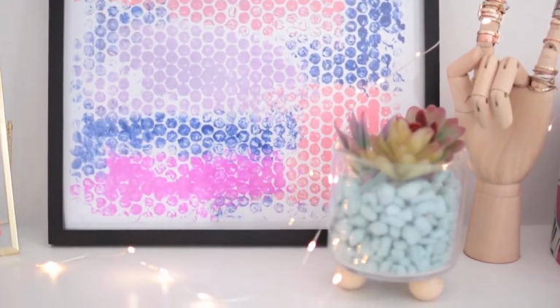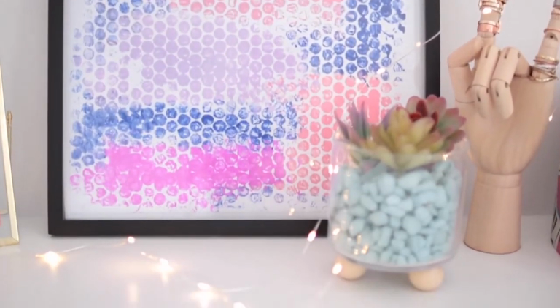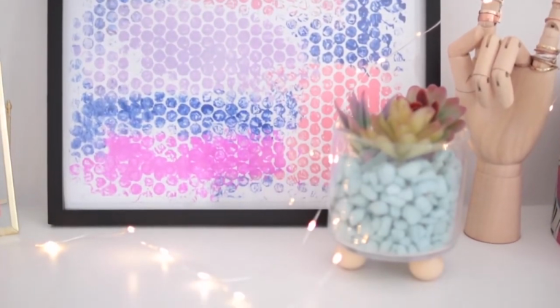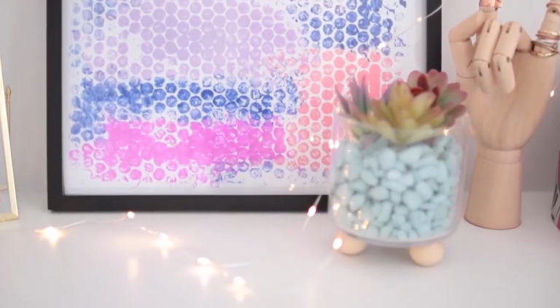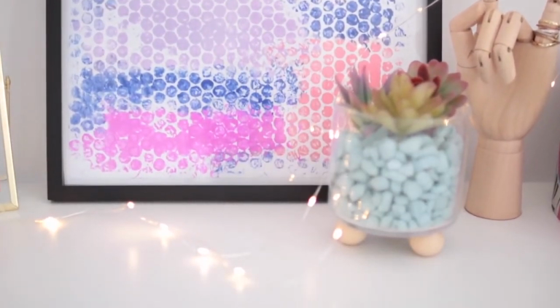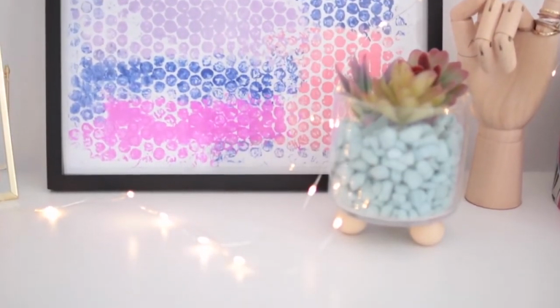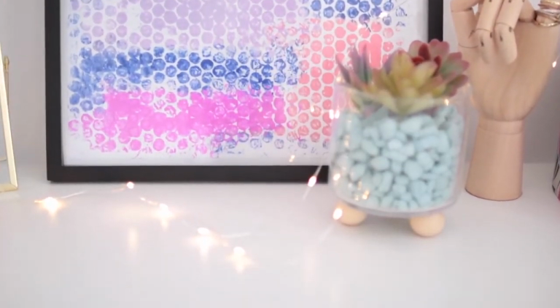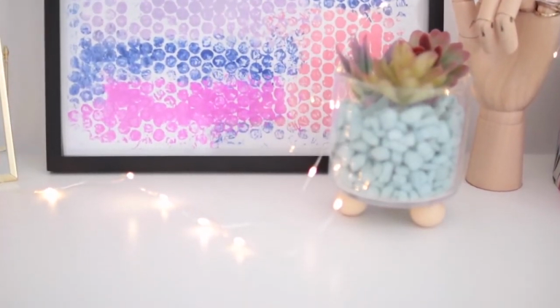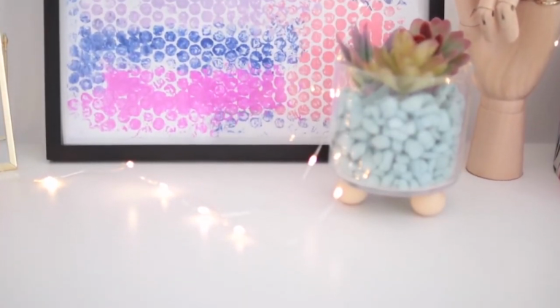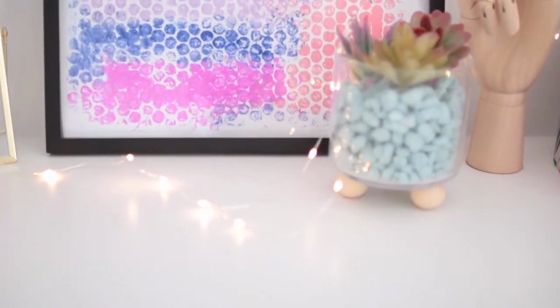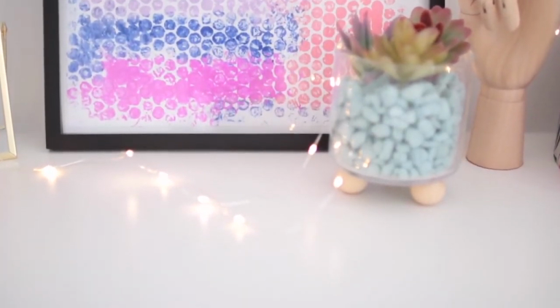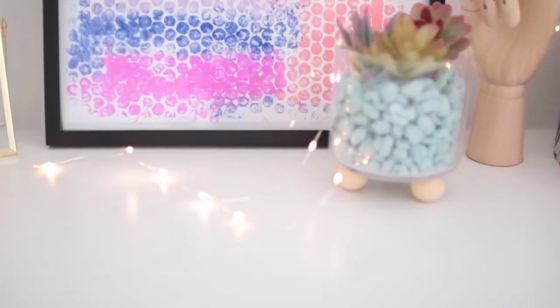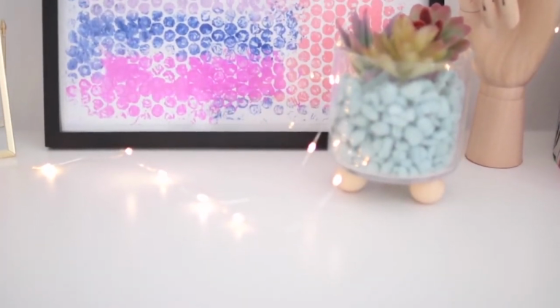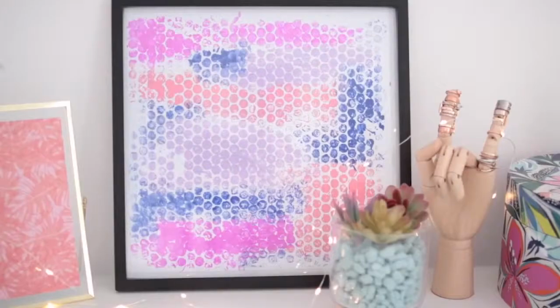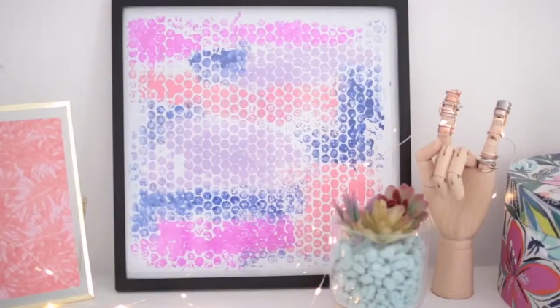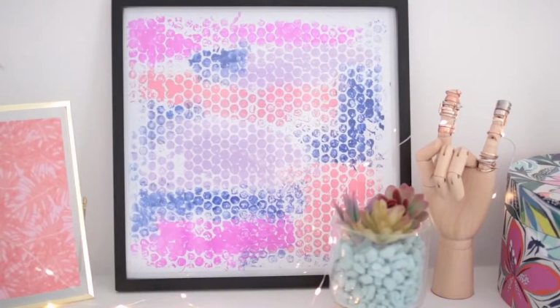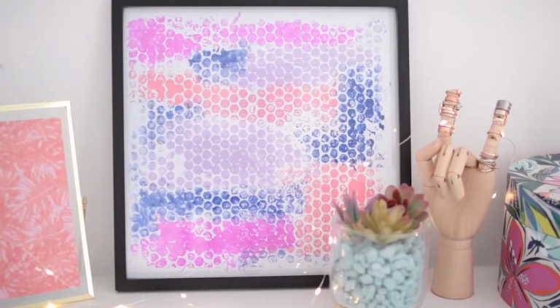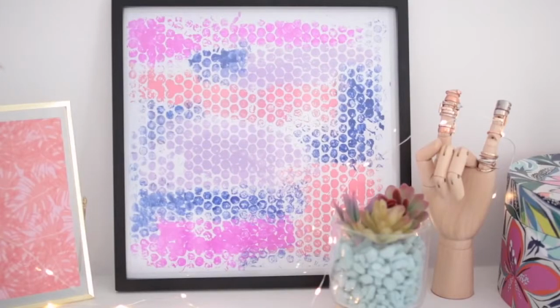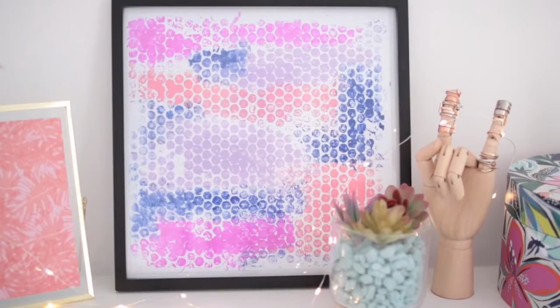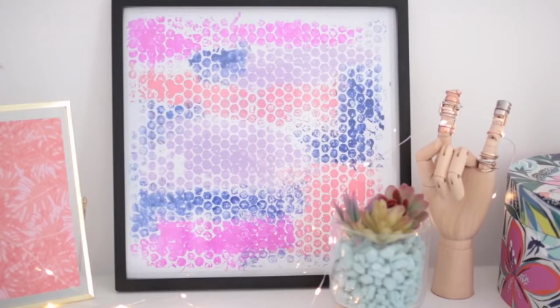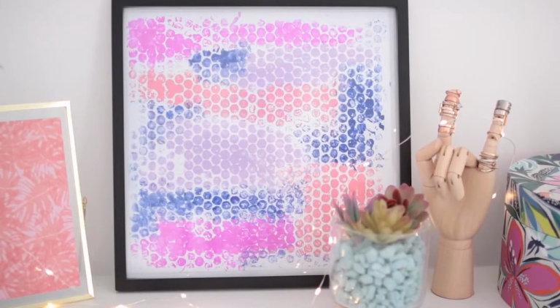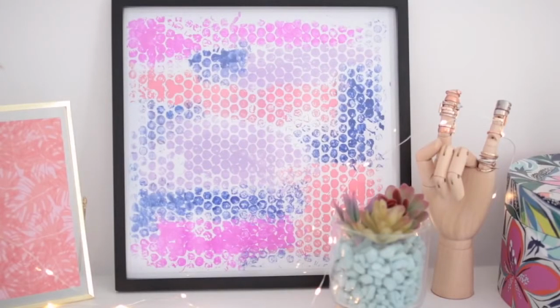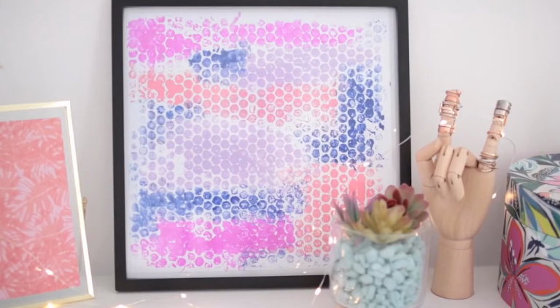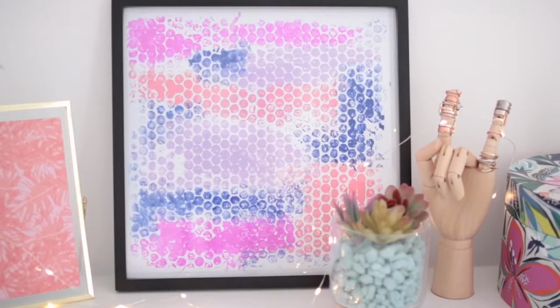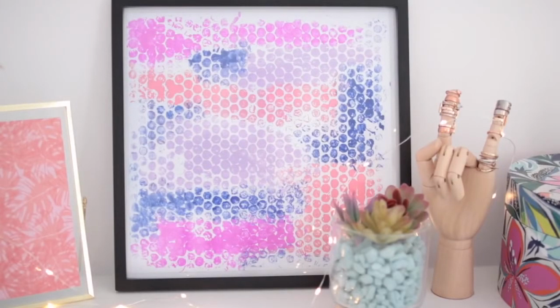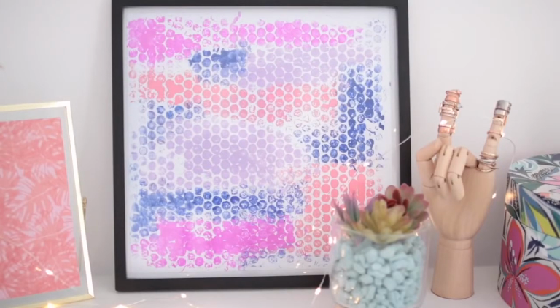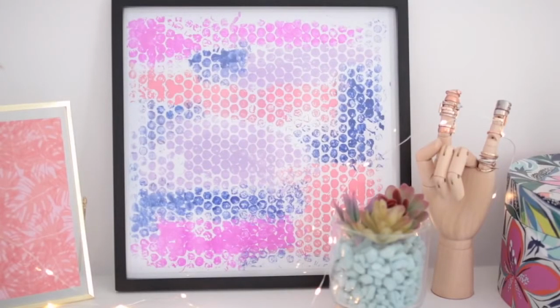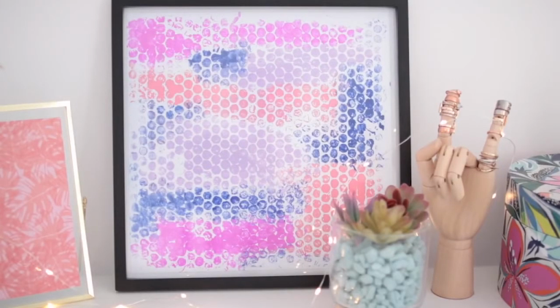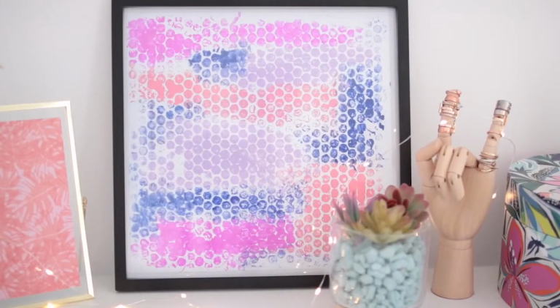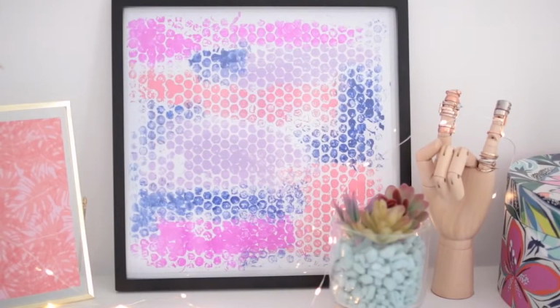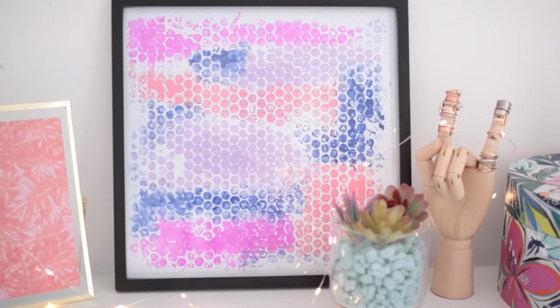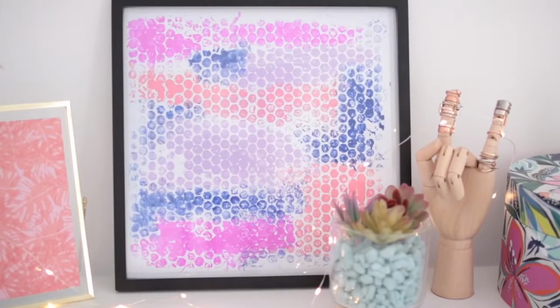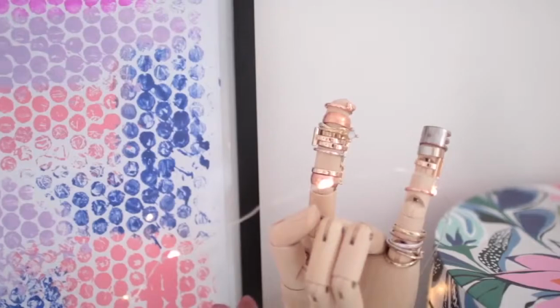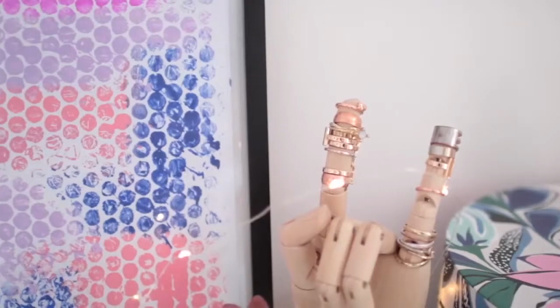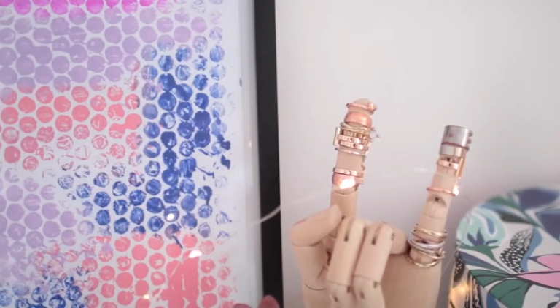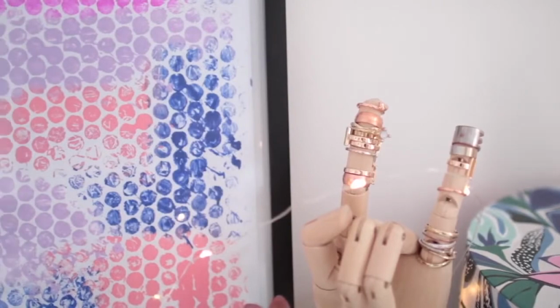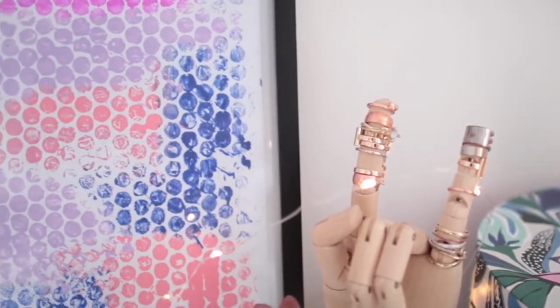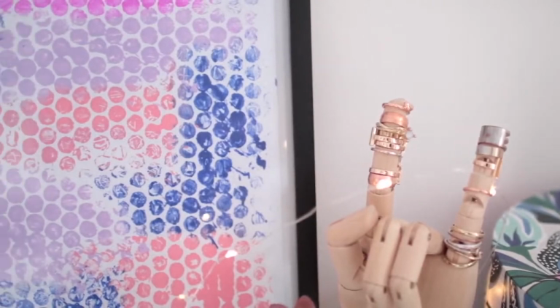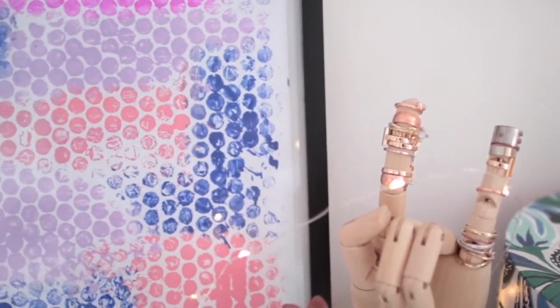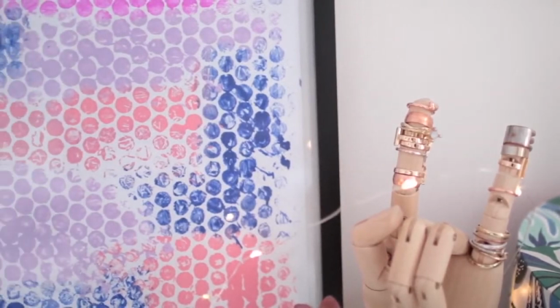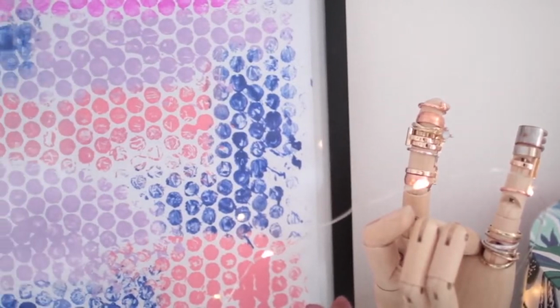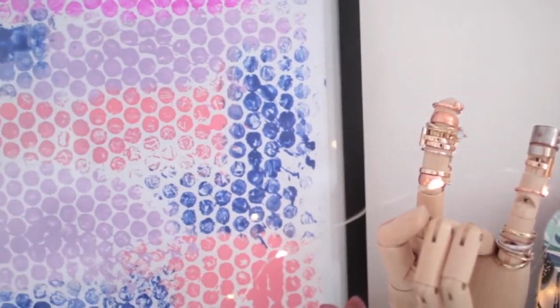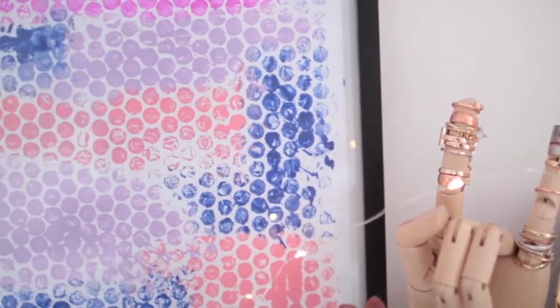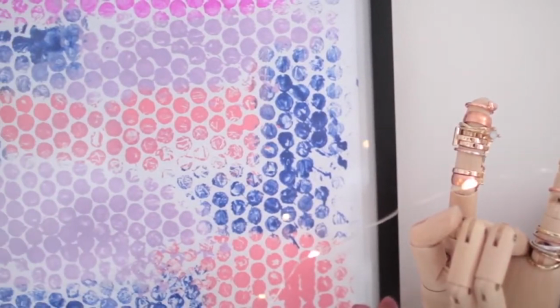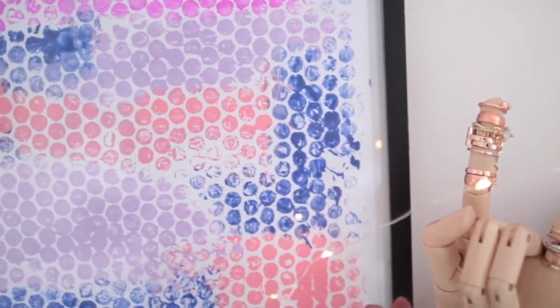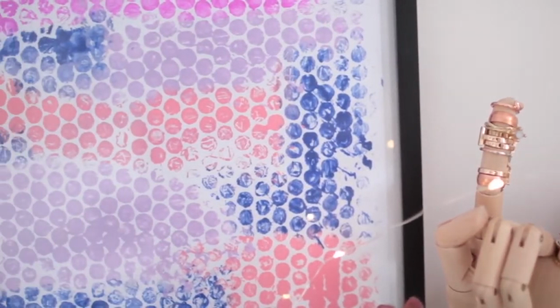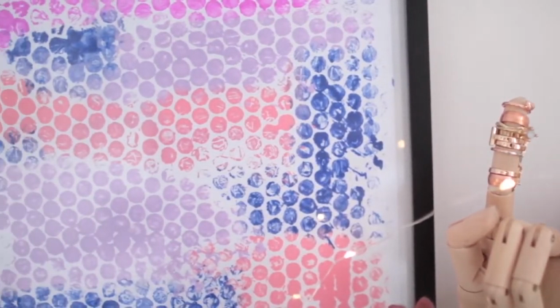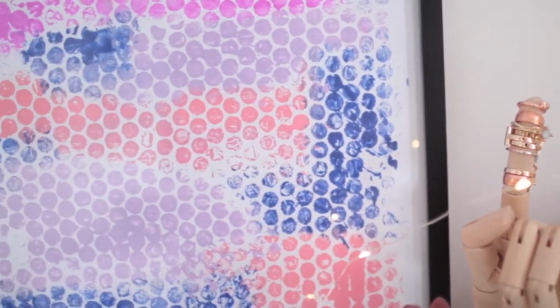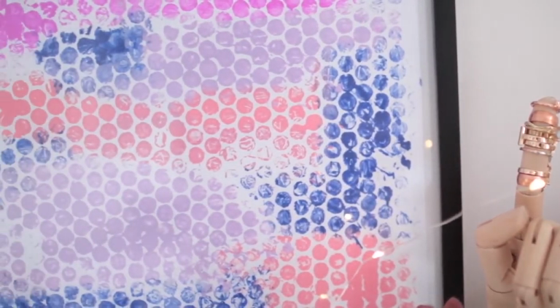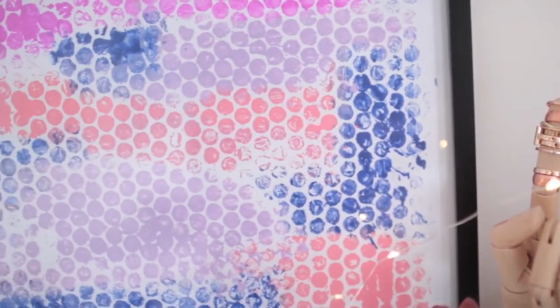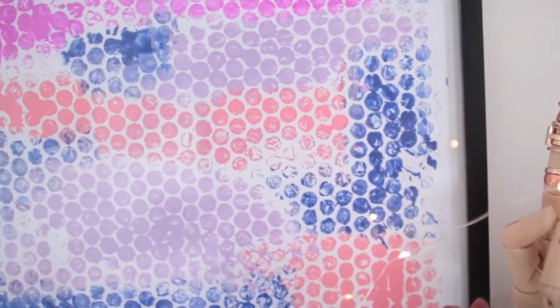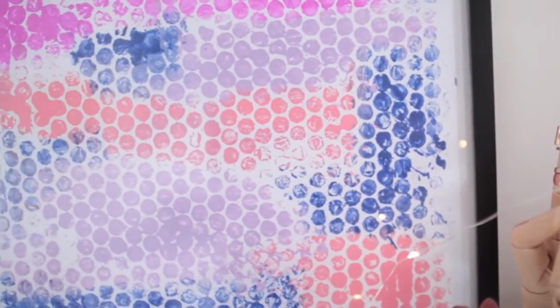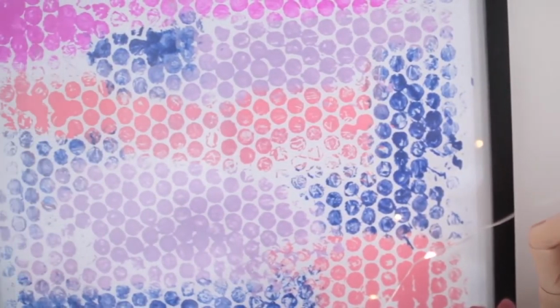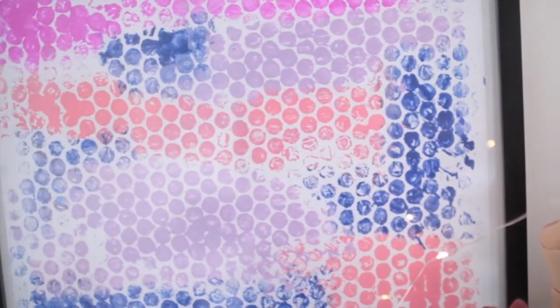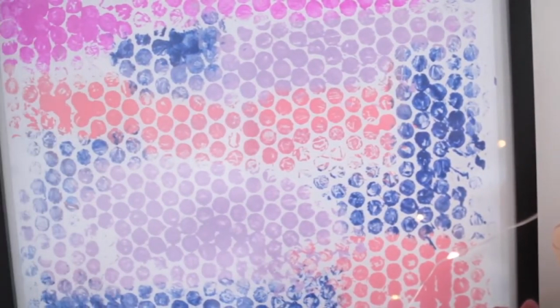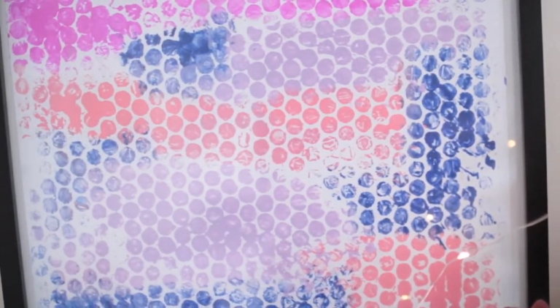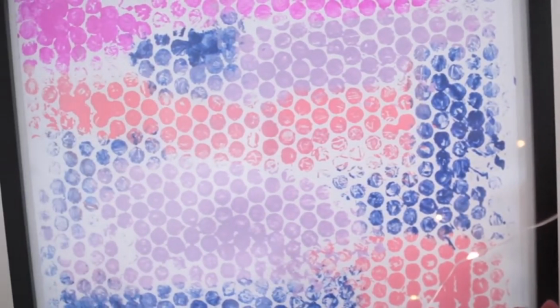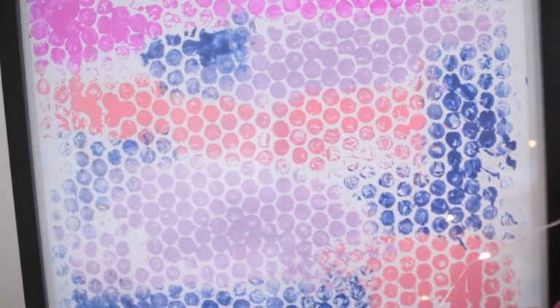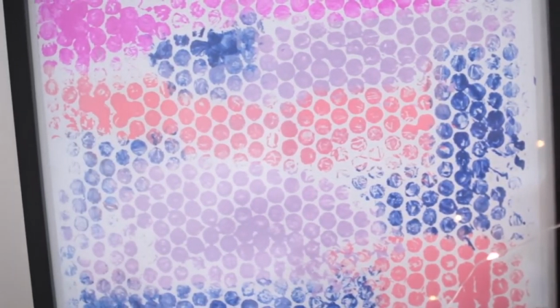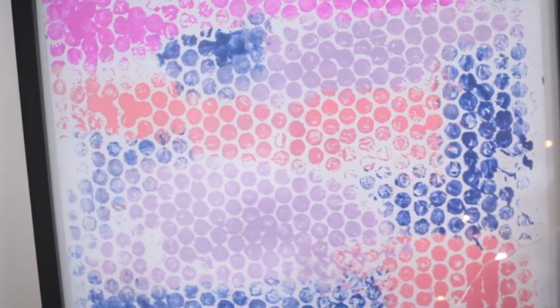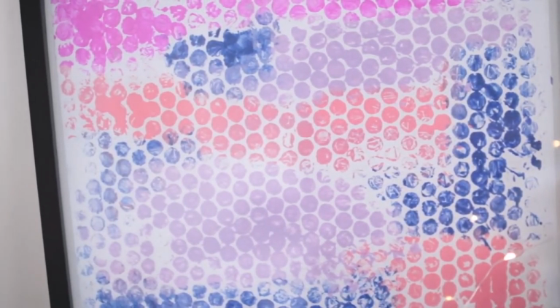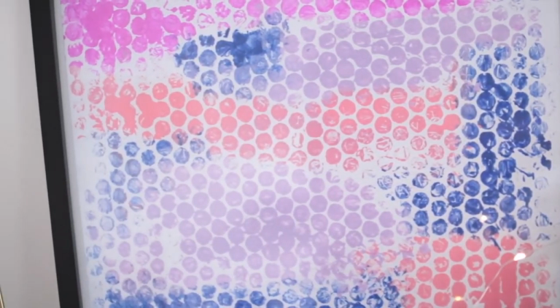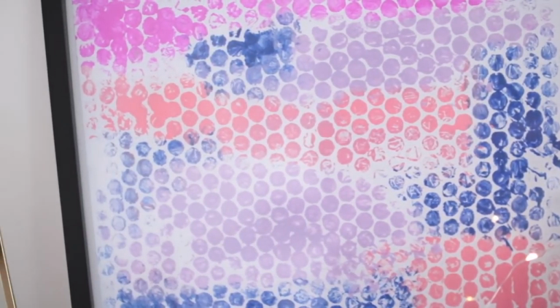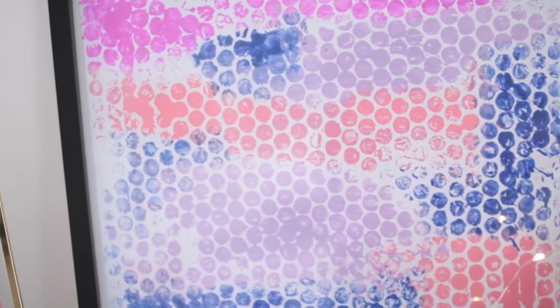This definitely won't be to everybody's taste, but if you like abstract prints you might like doing this, and it is a fun craft to try.